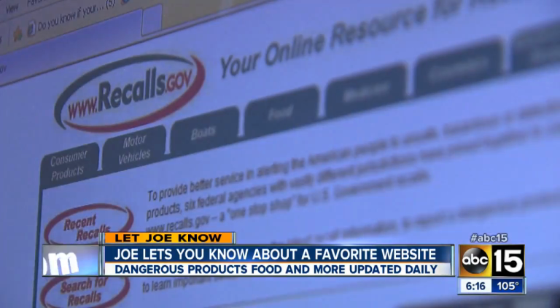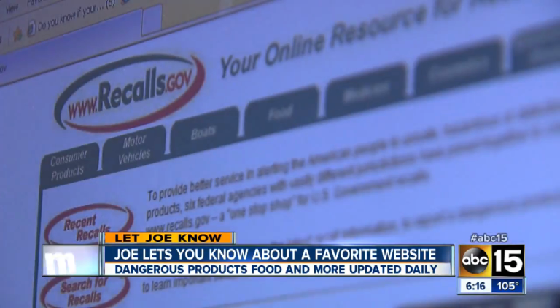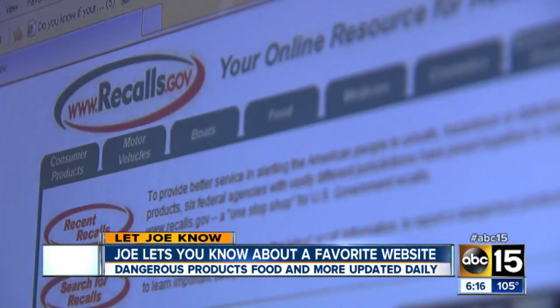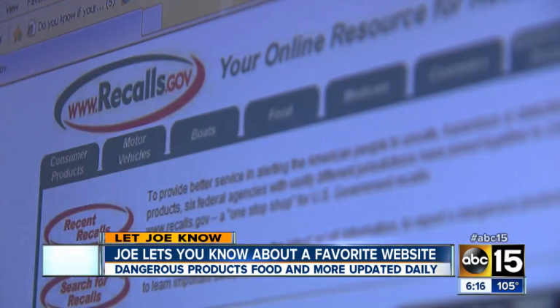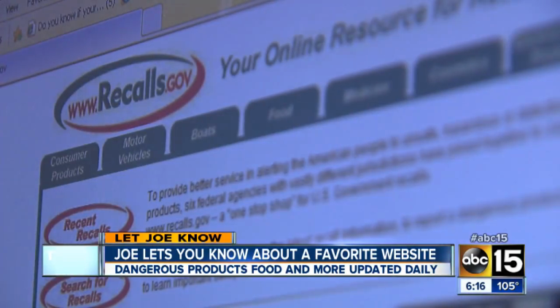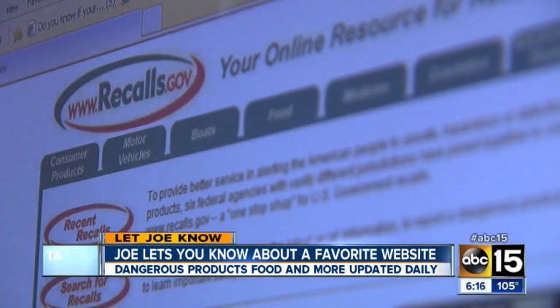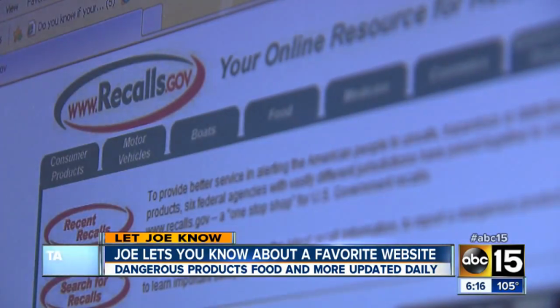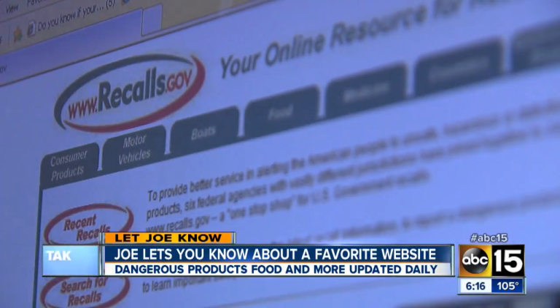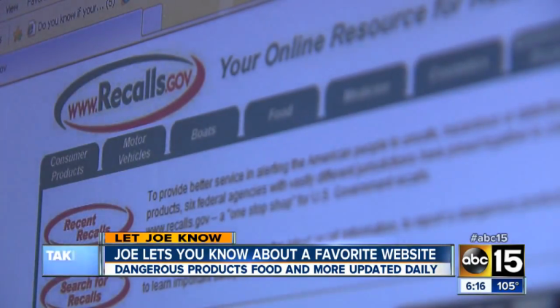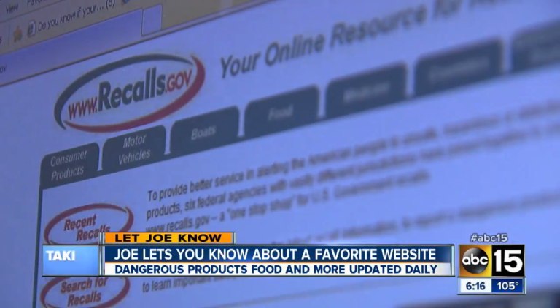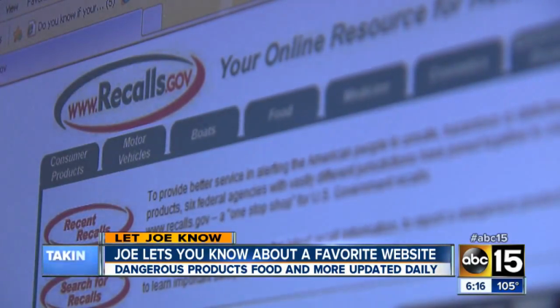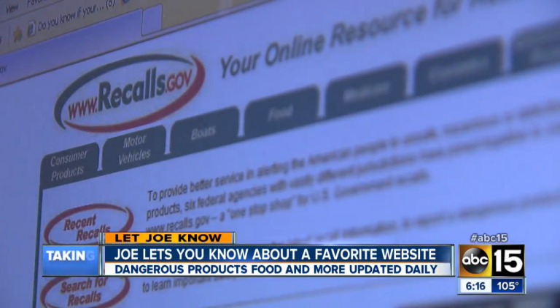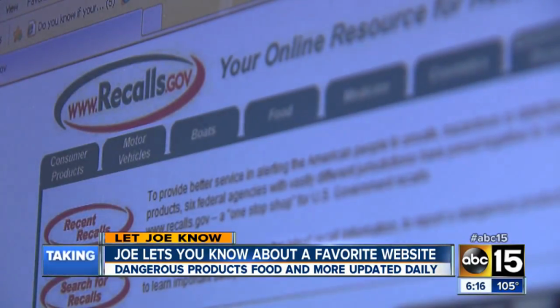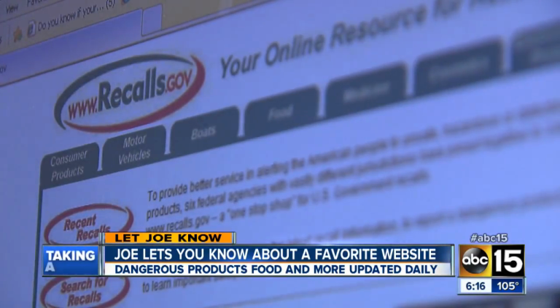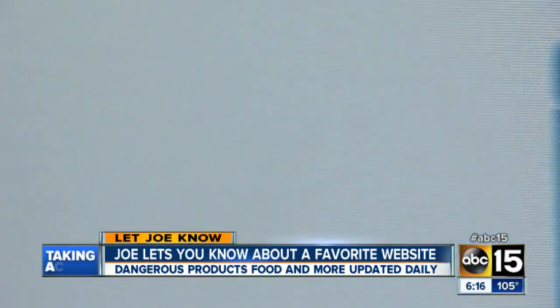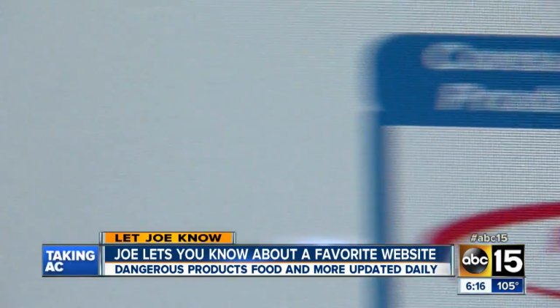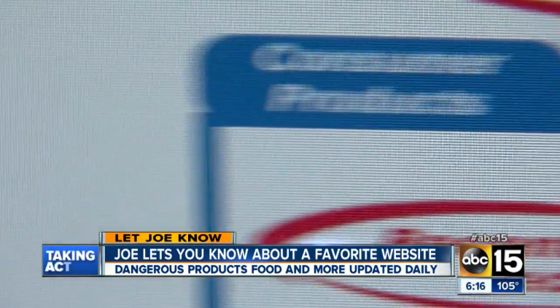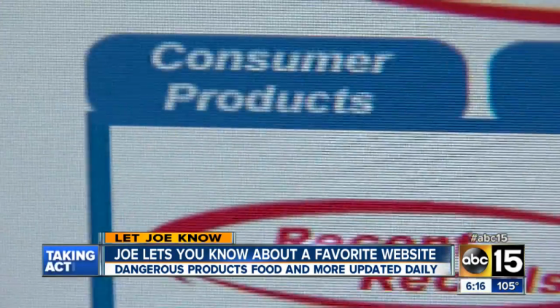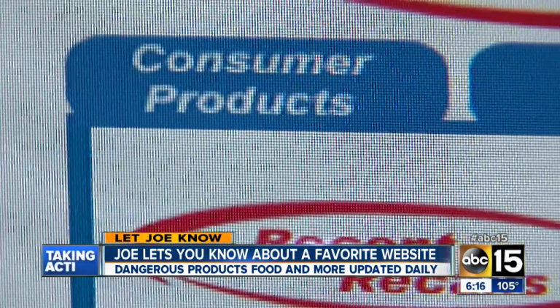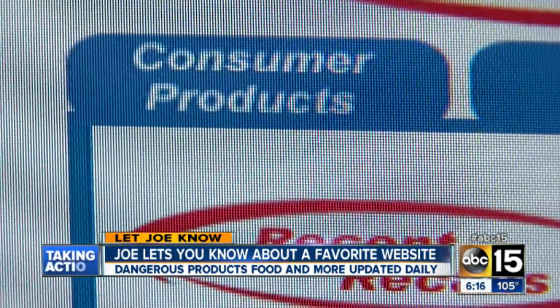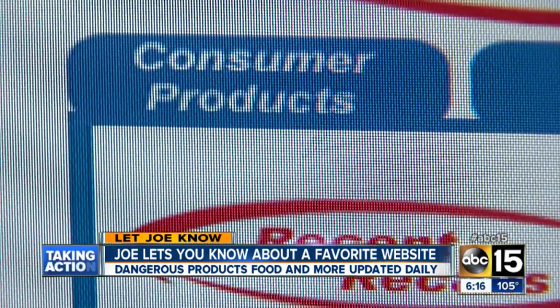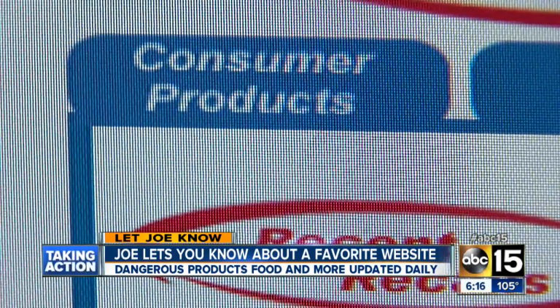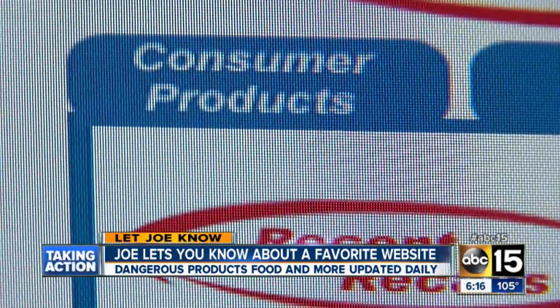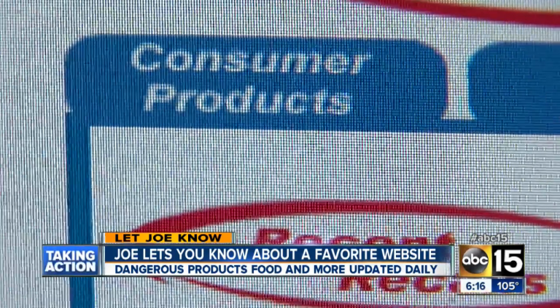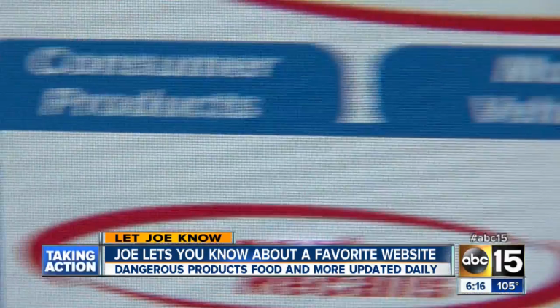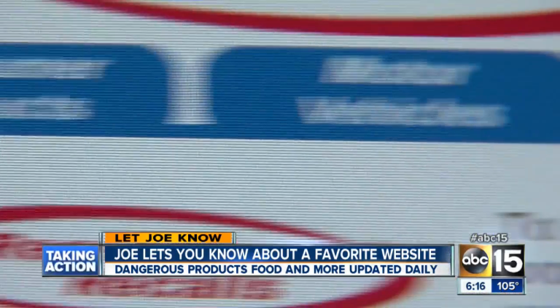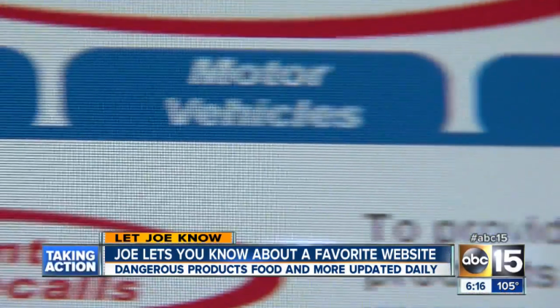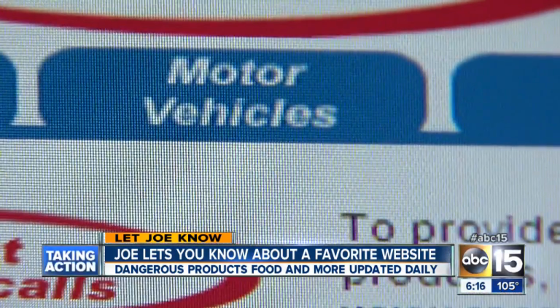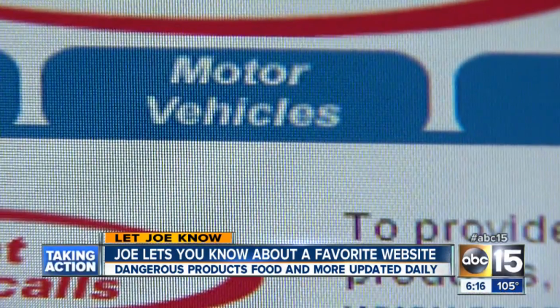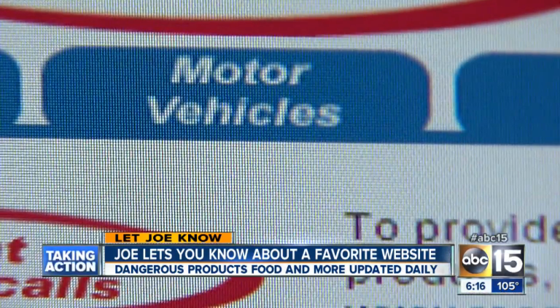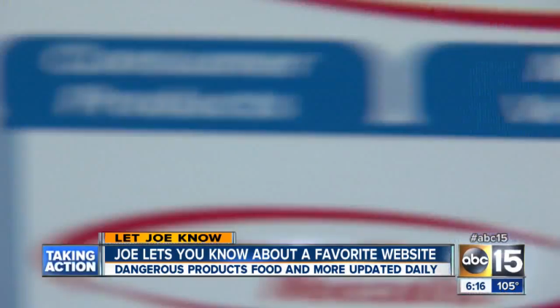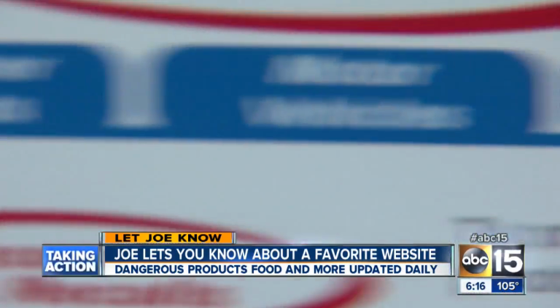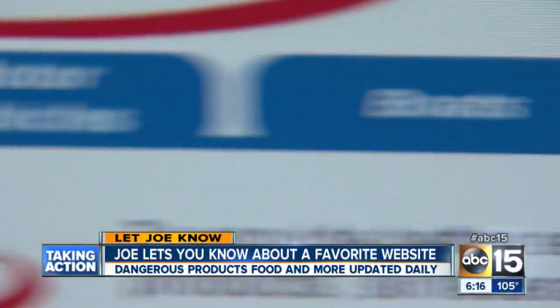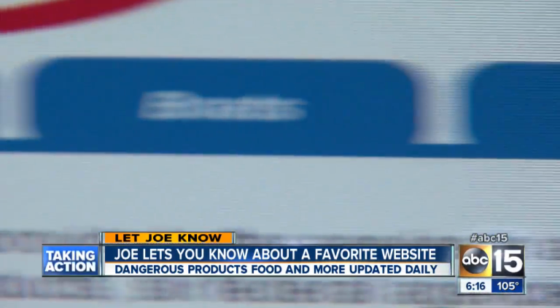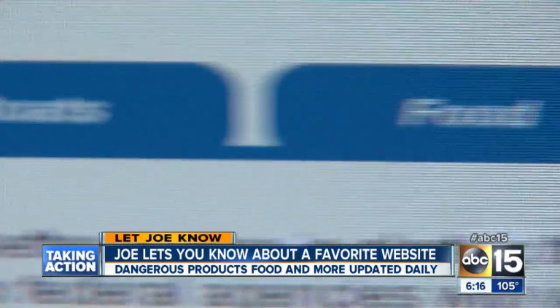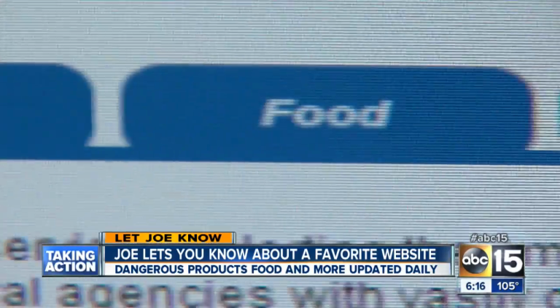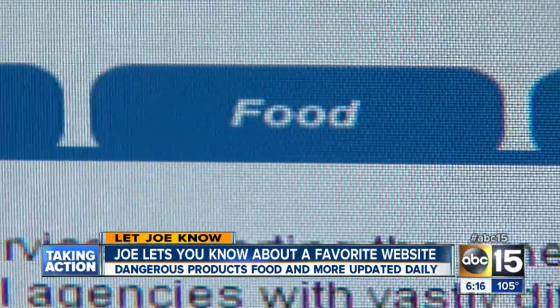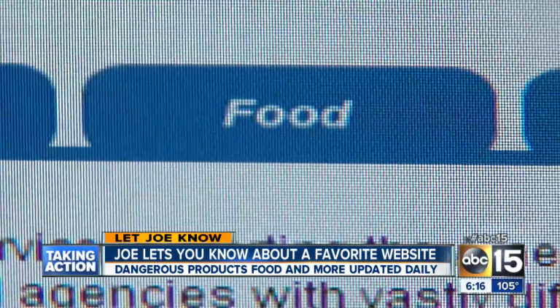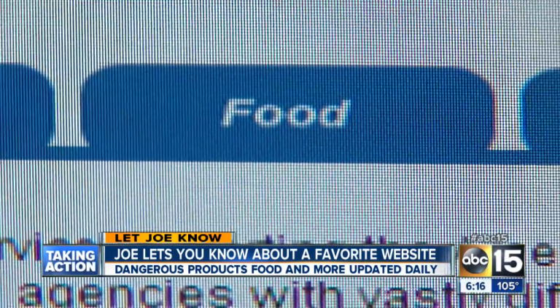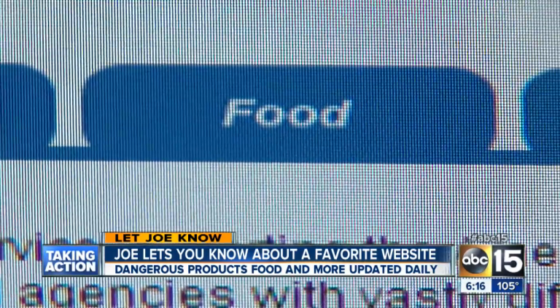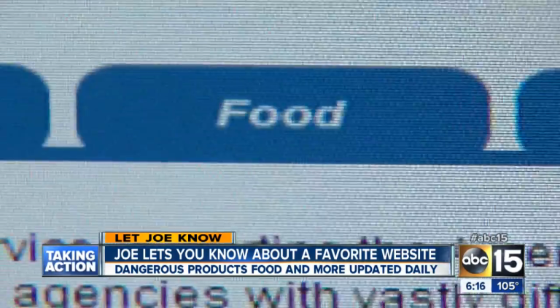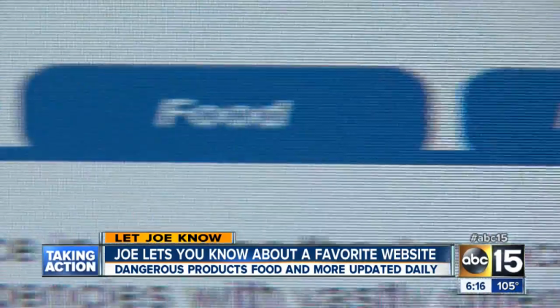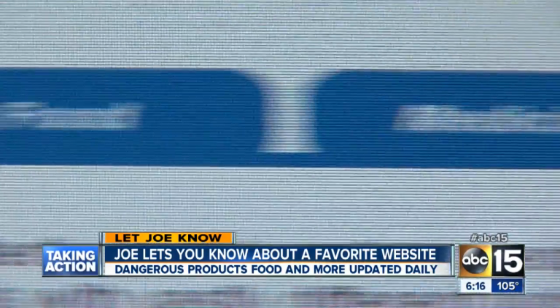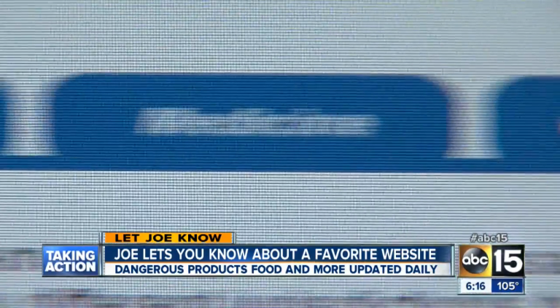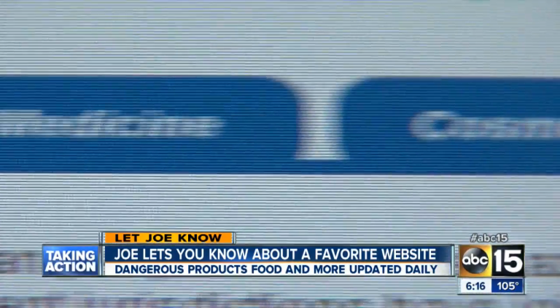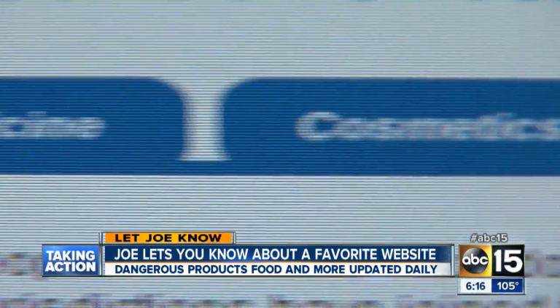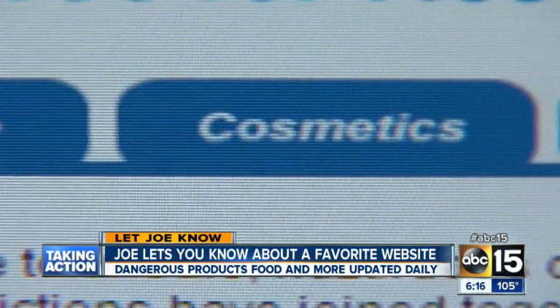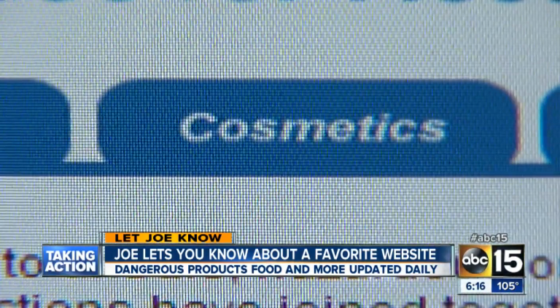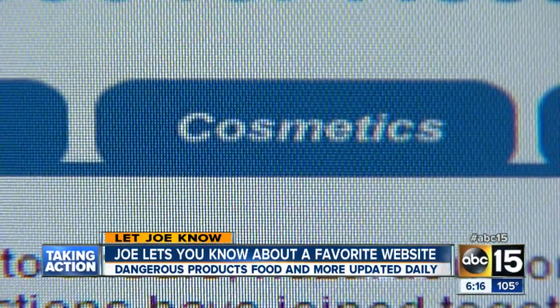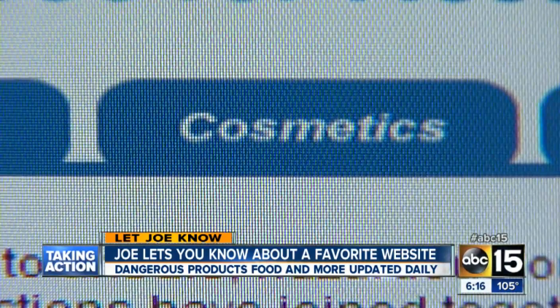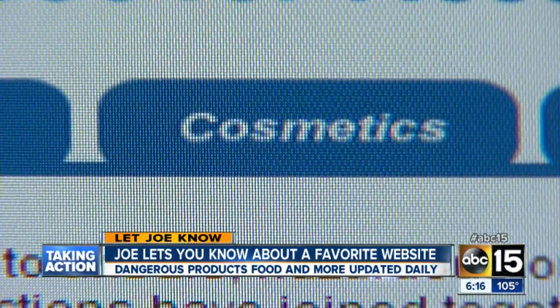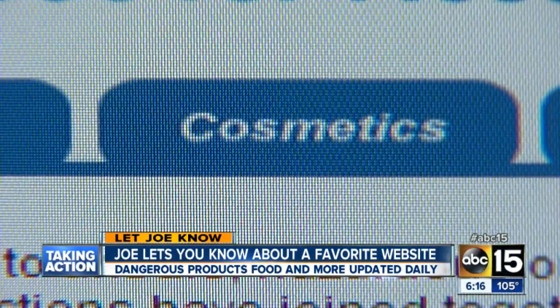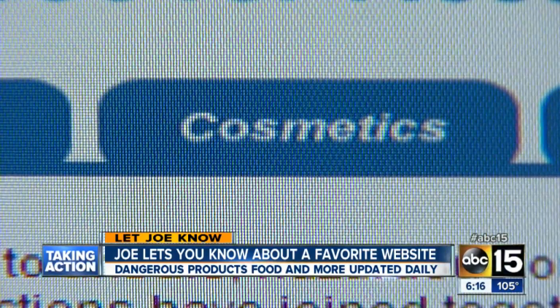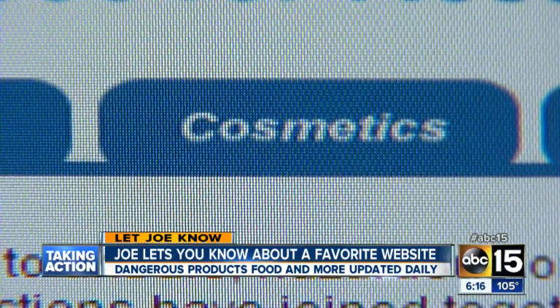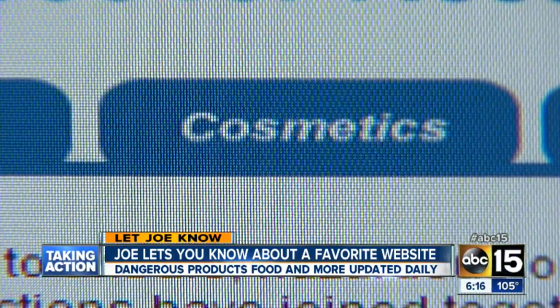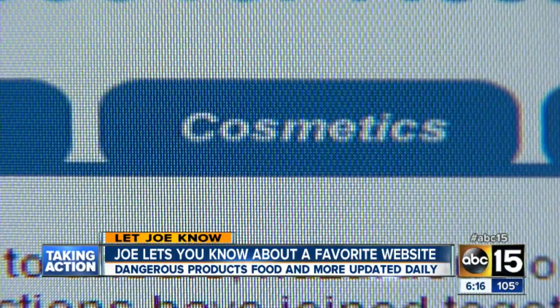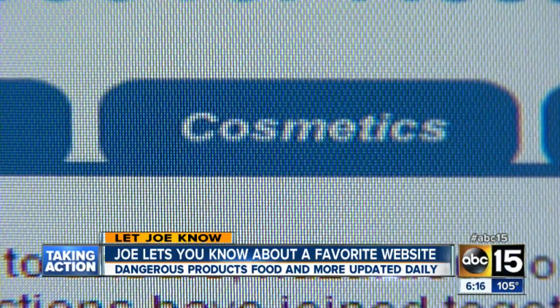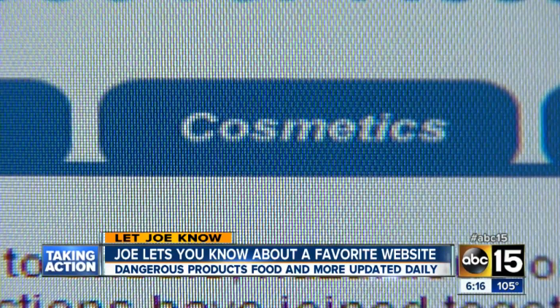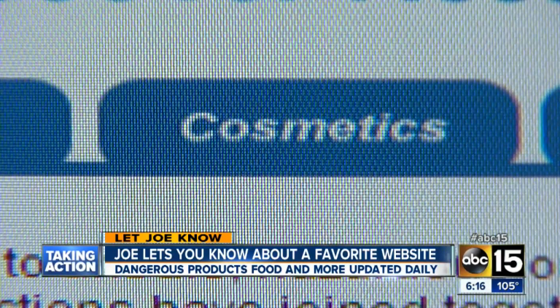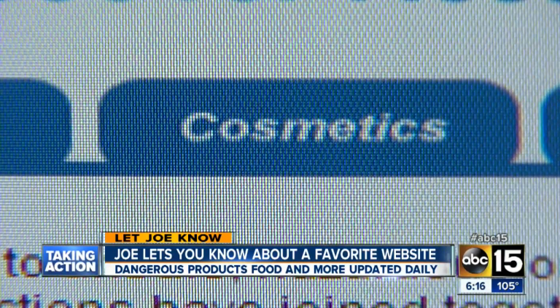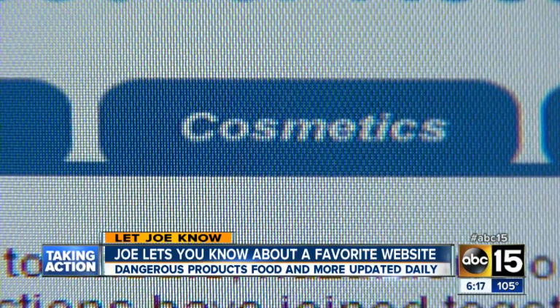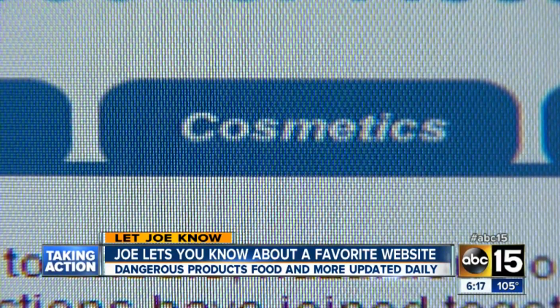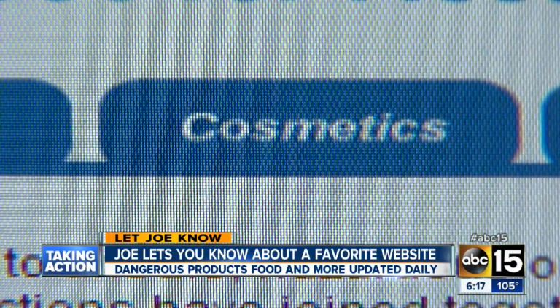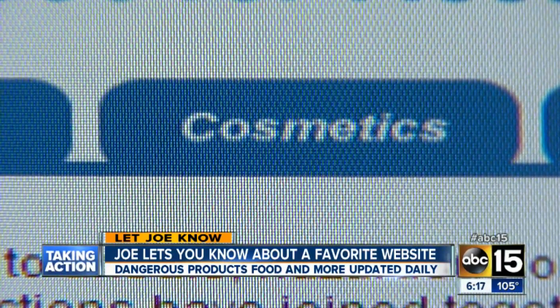Recalls.gov — the latest products, cars, even food and cosmetics that have hidden dangers or issues.